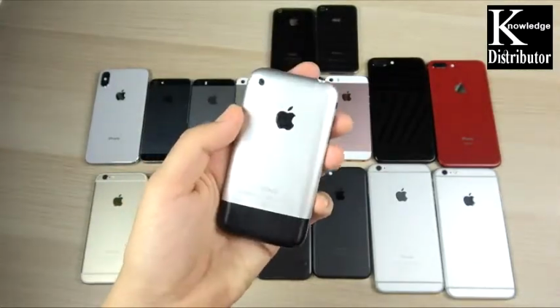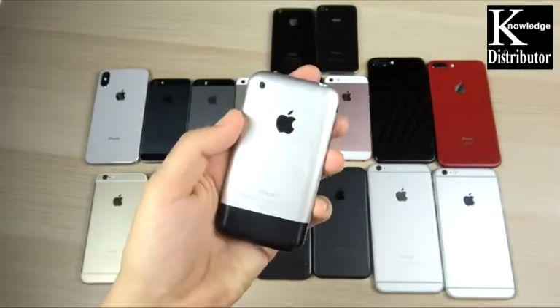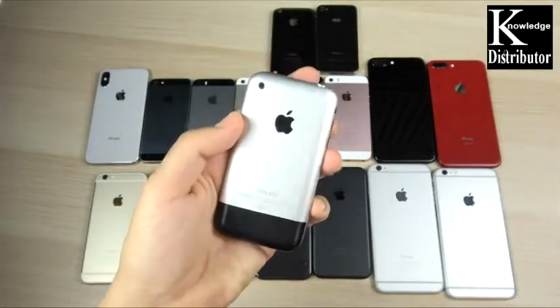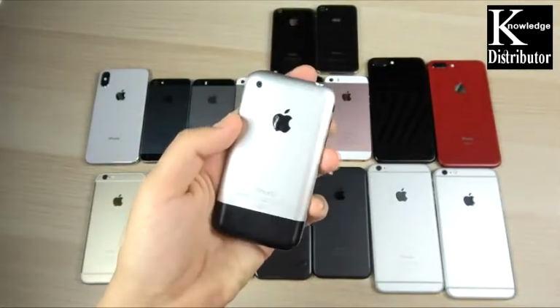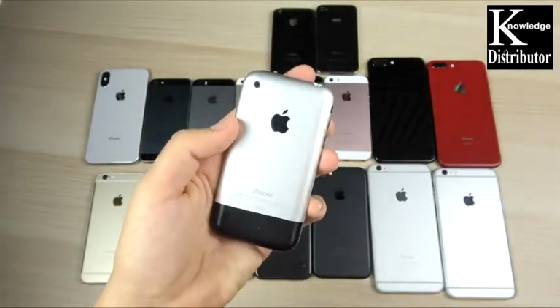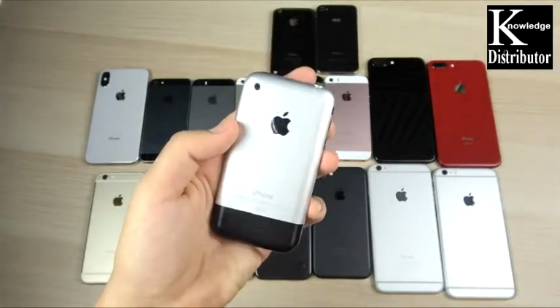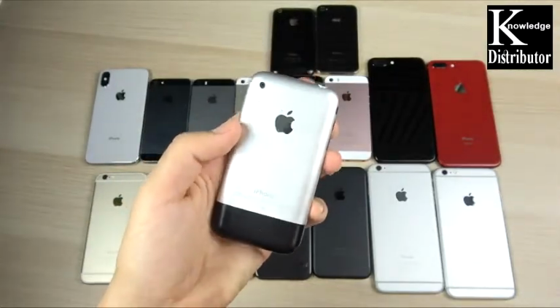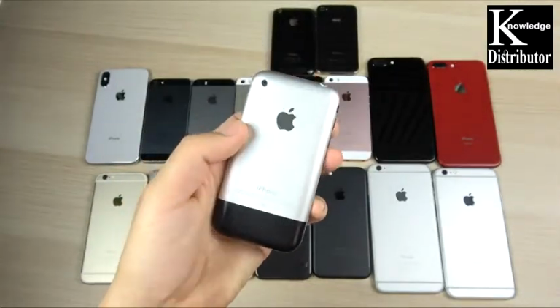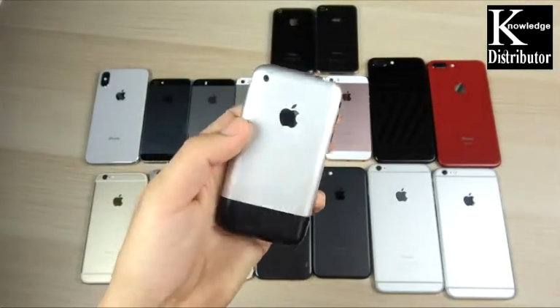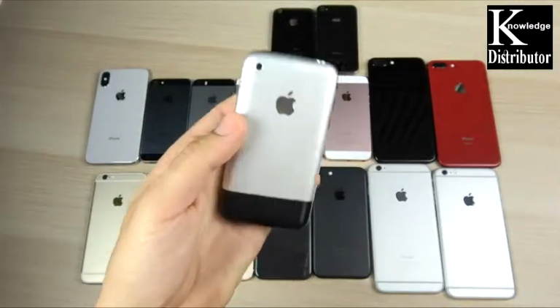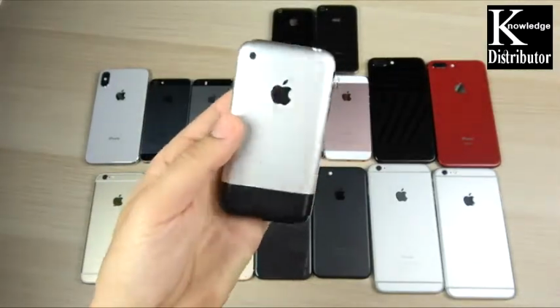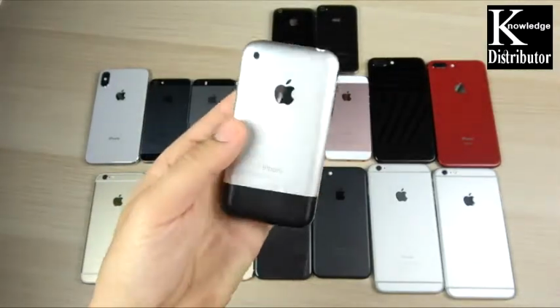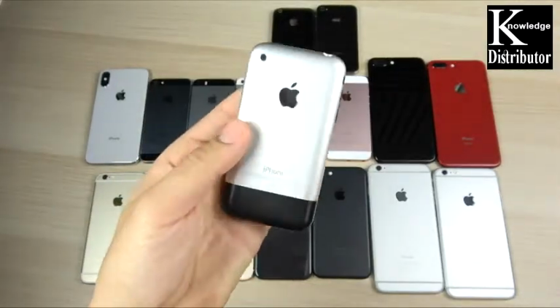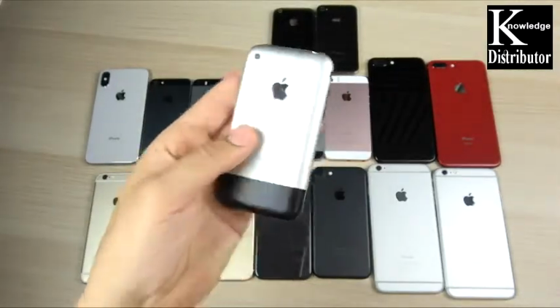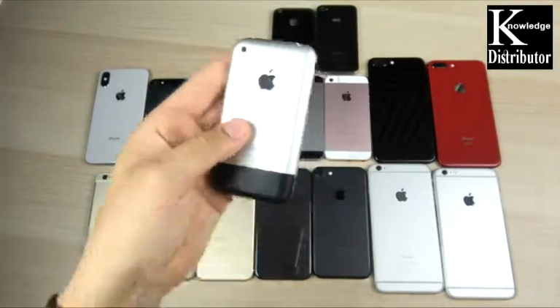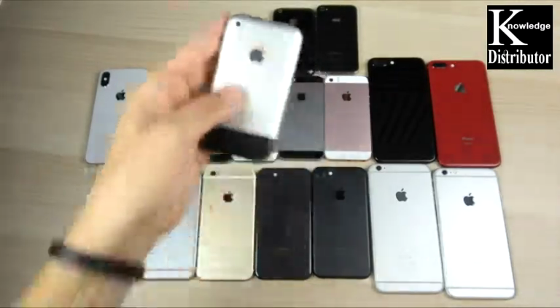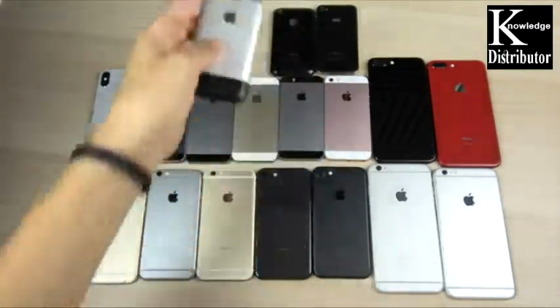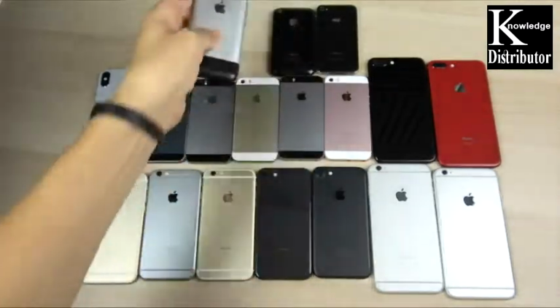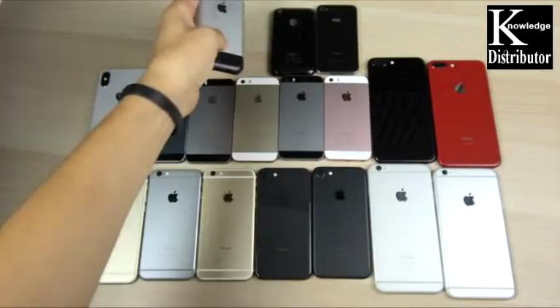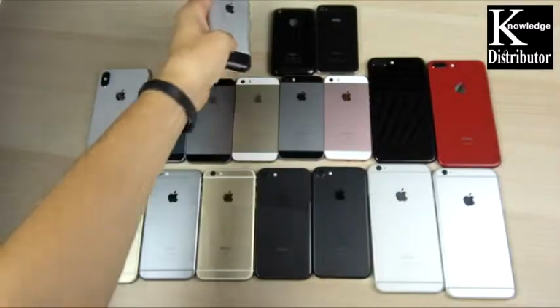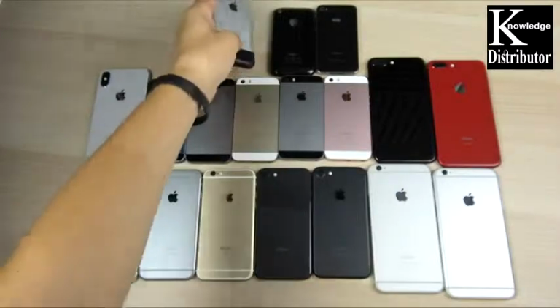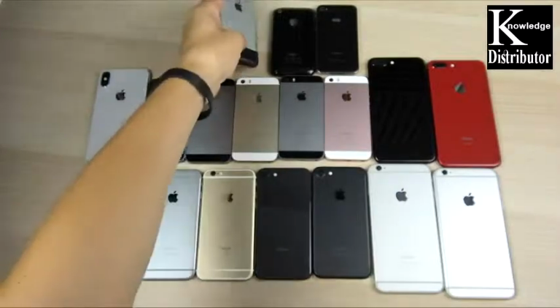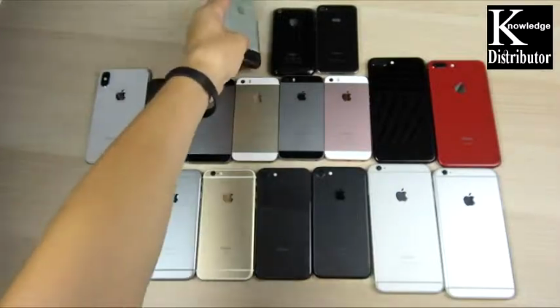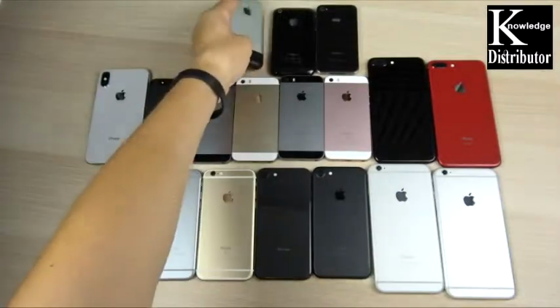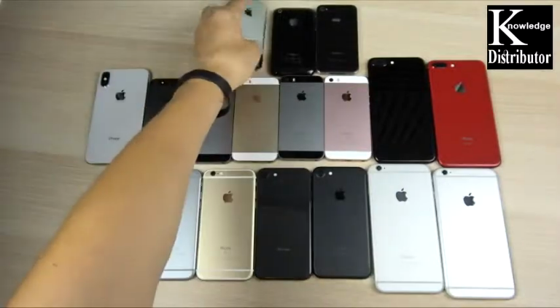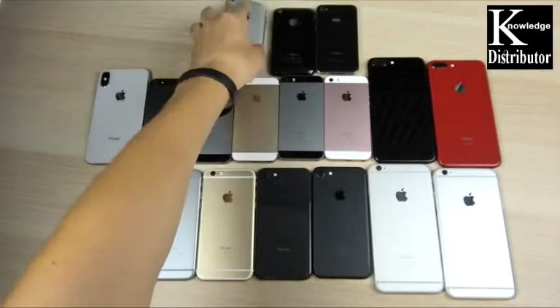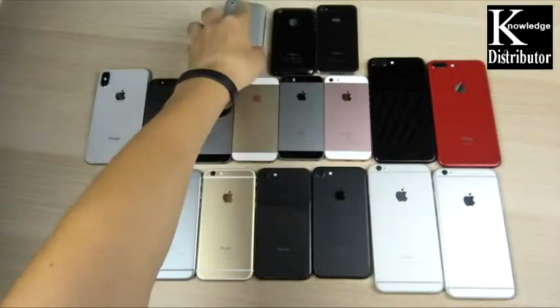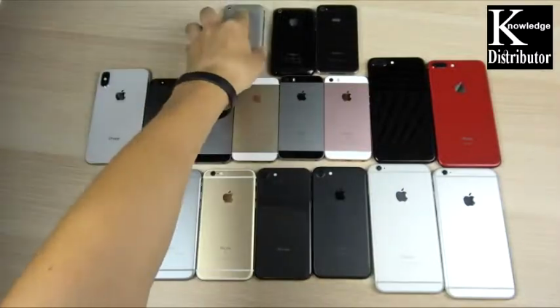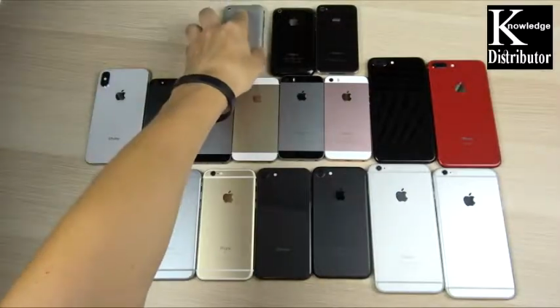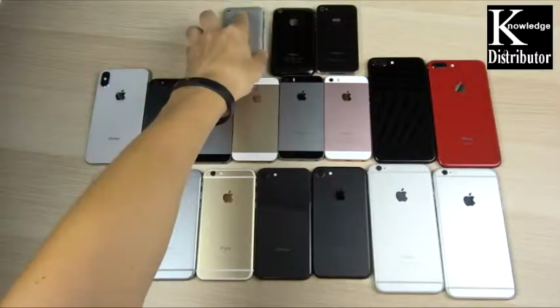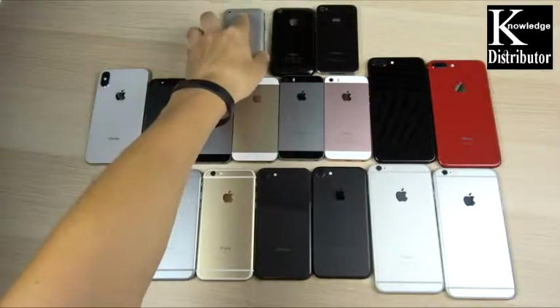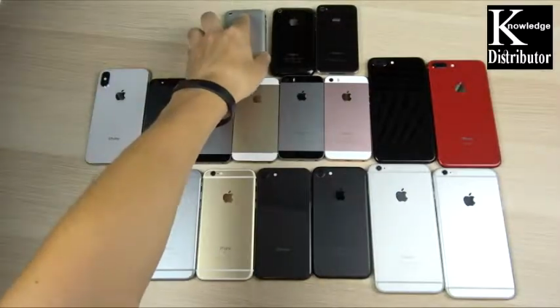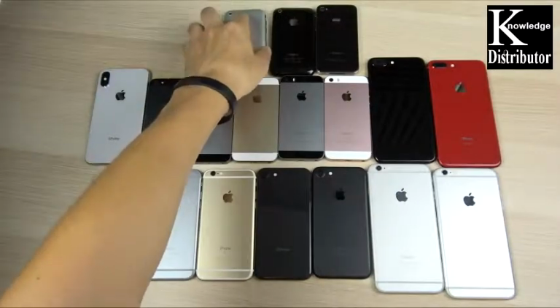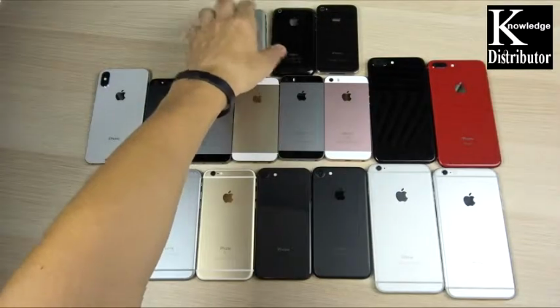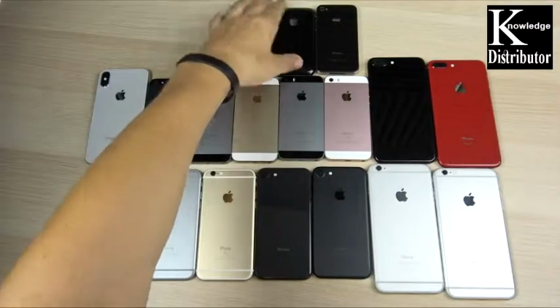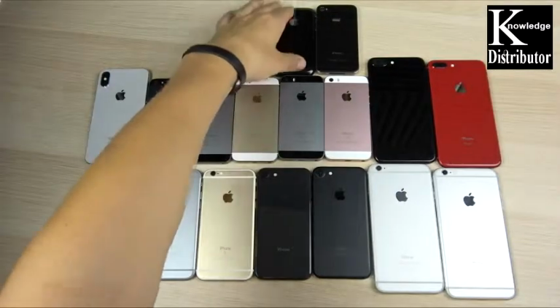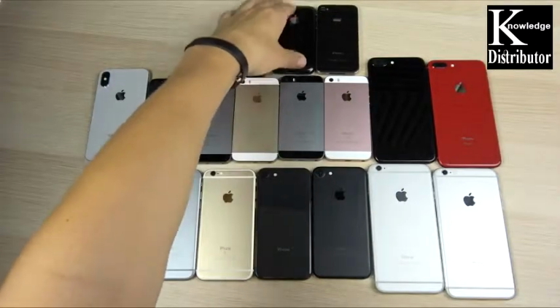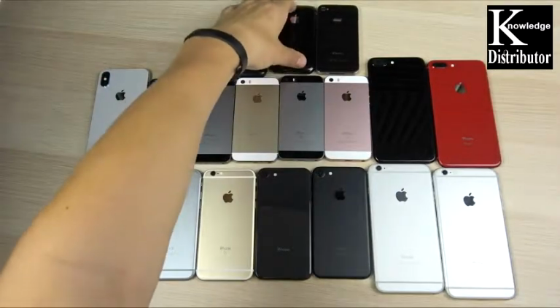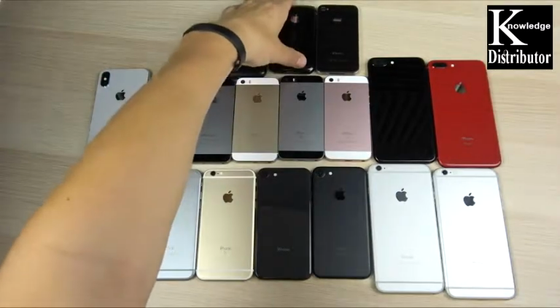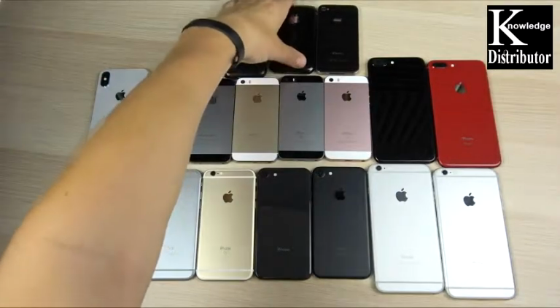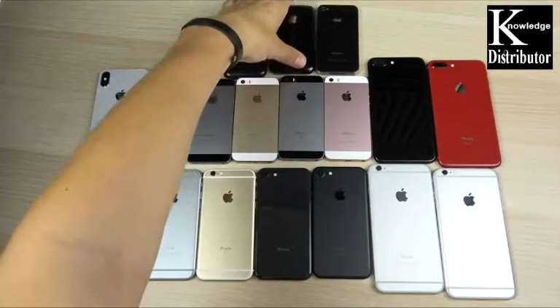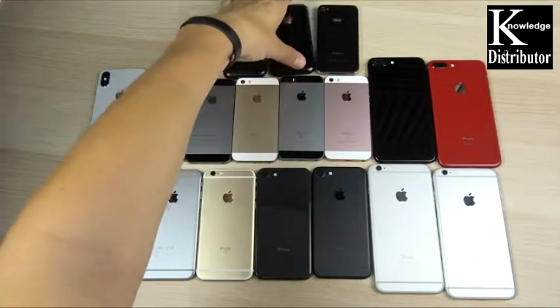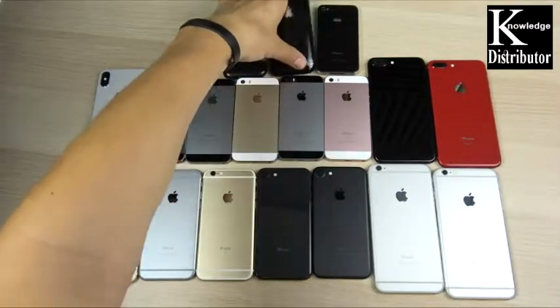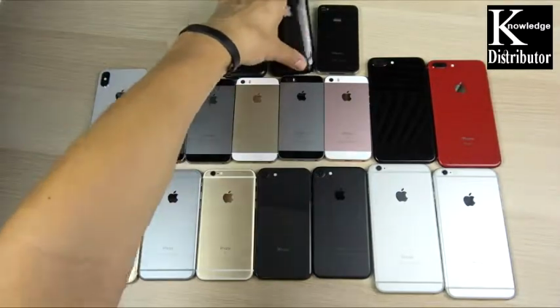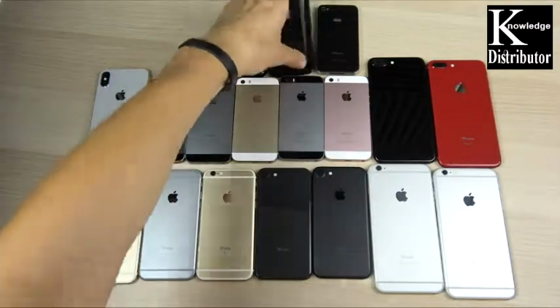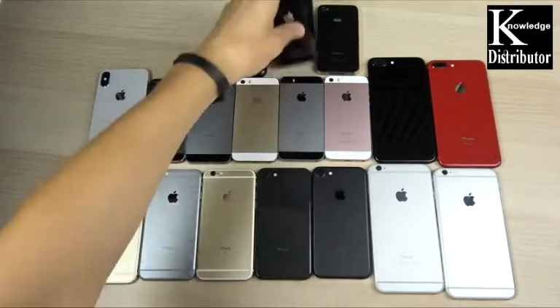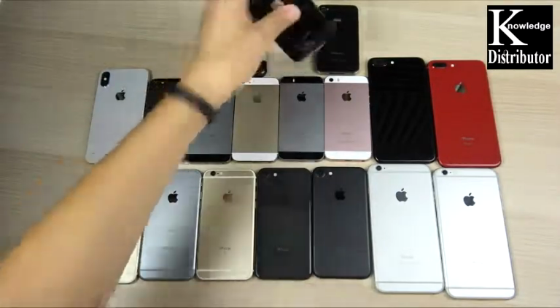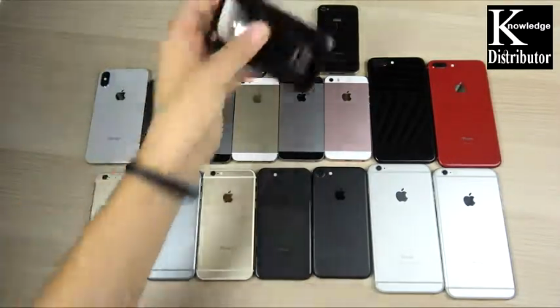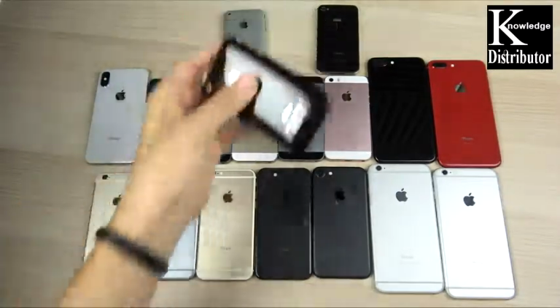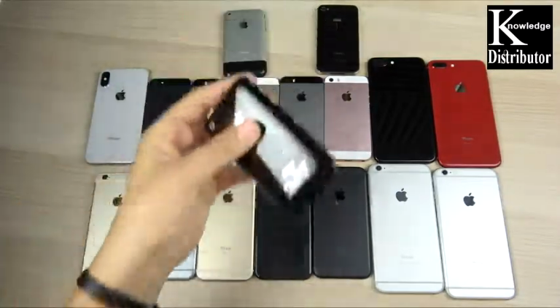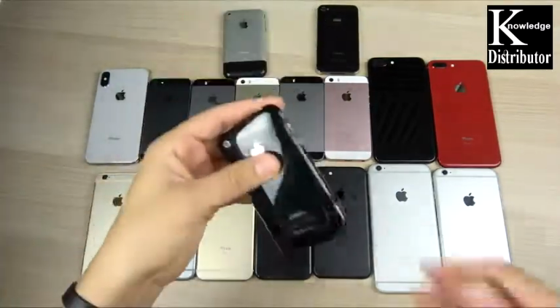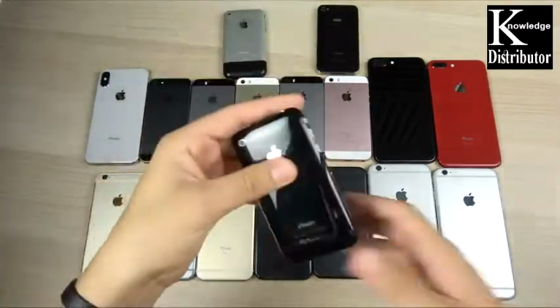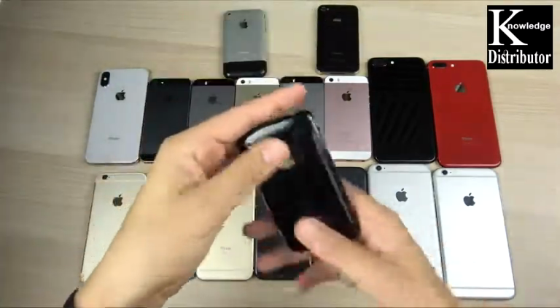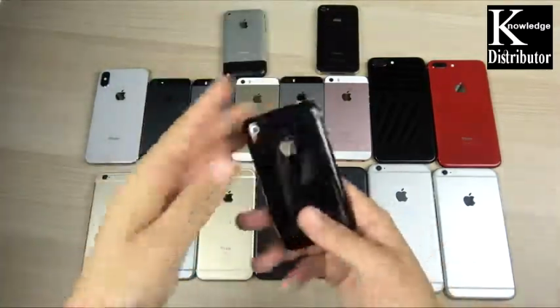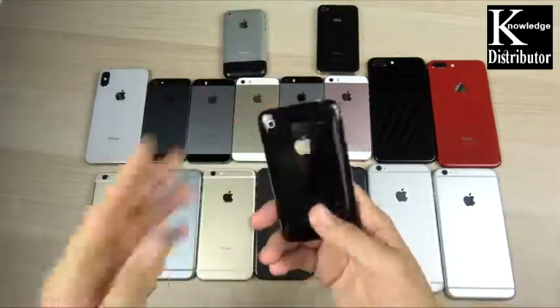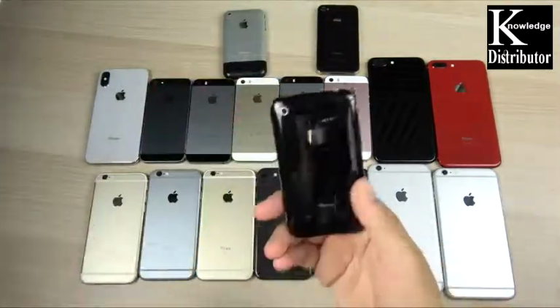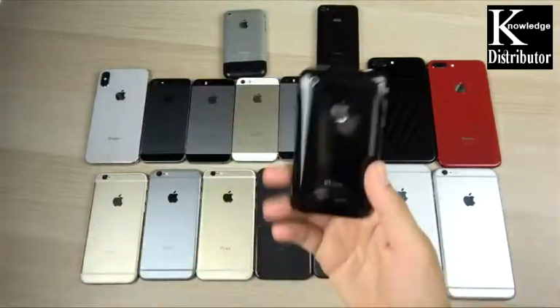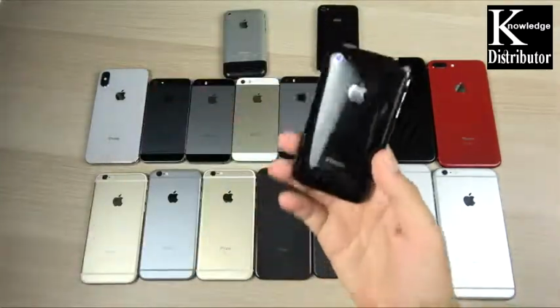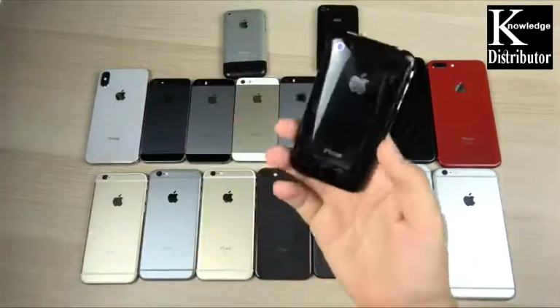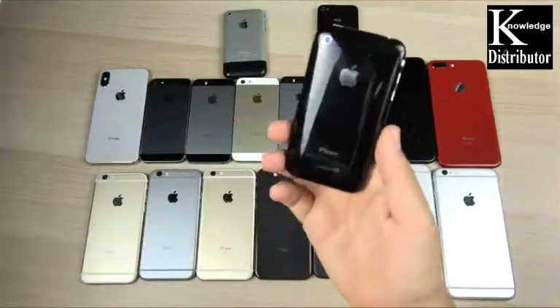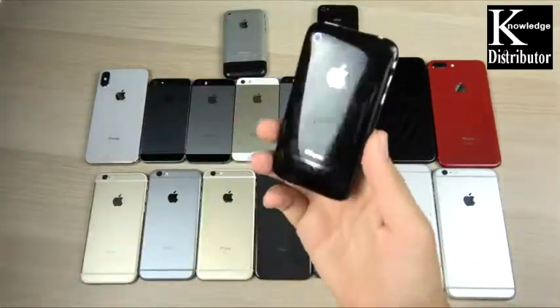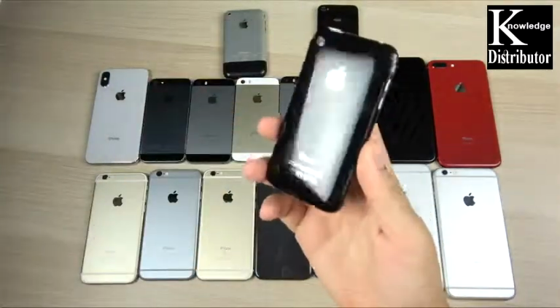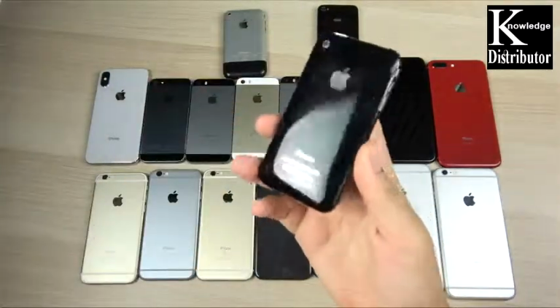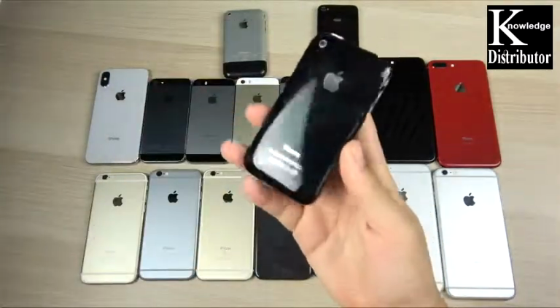I found this one on eBay for about 30 bucks. If you find these new, they're actually thousands of dollars because it's a vintage classic item now.